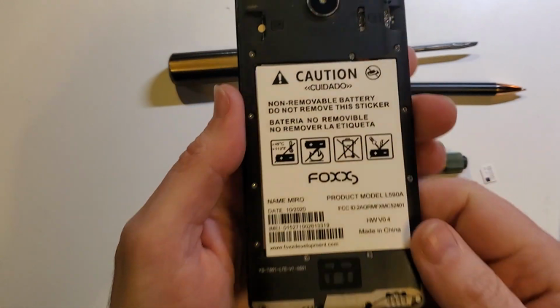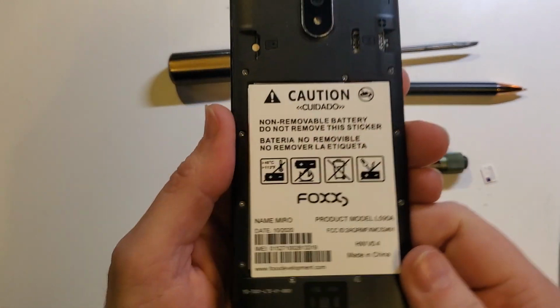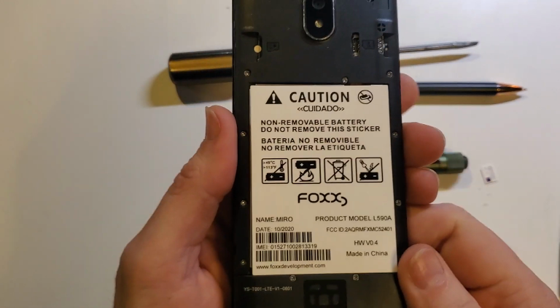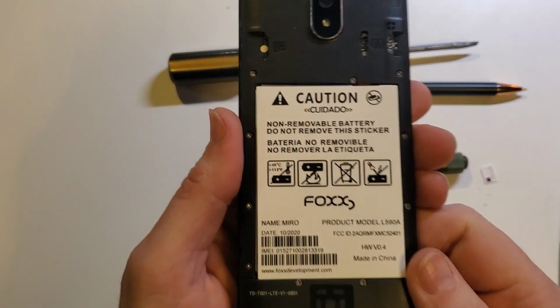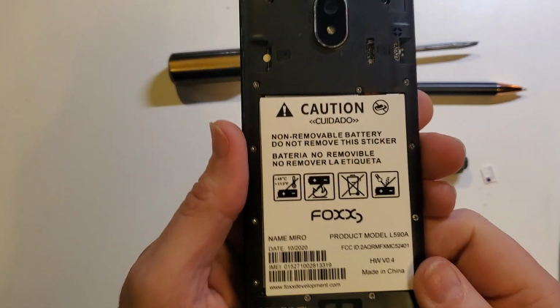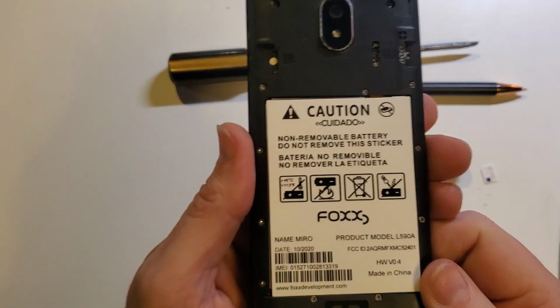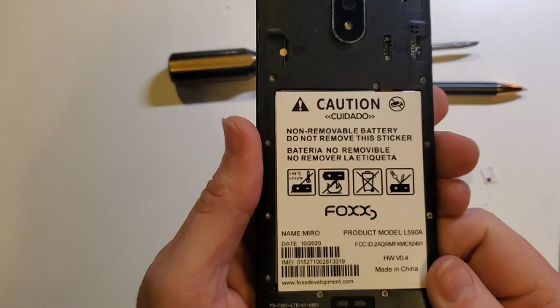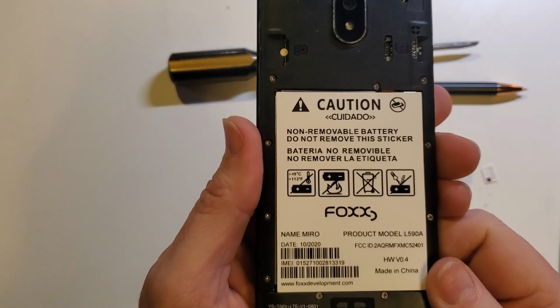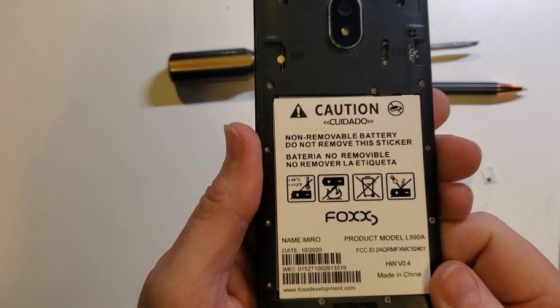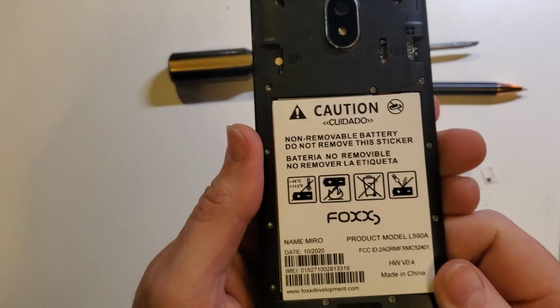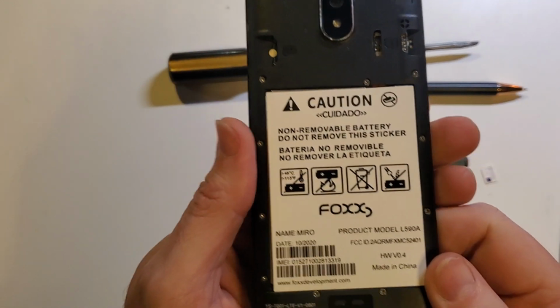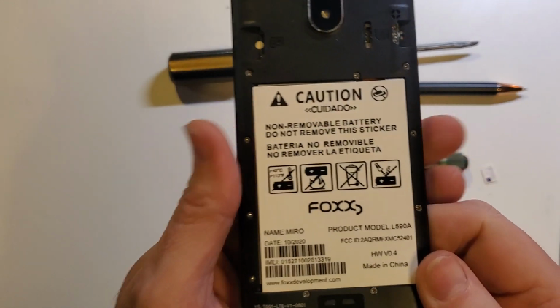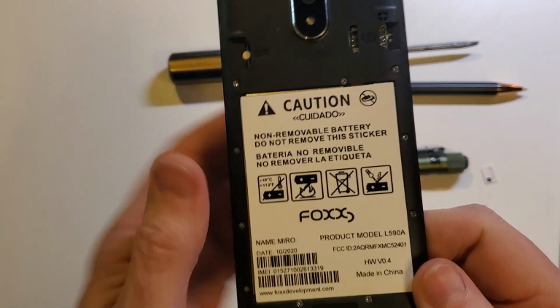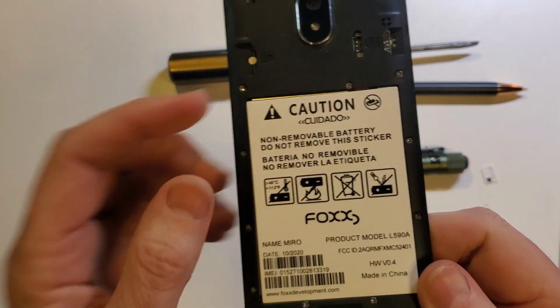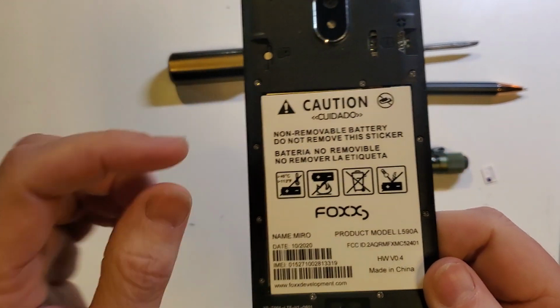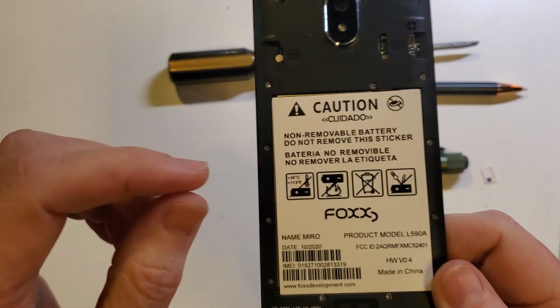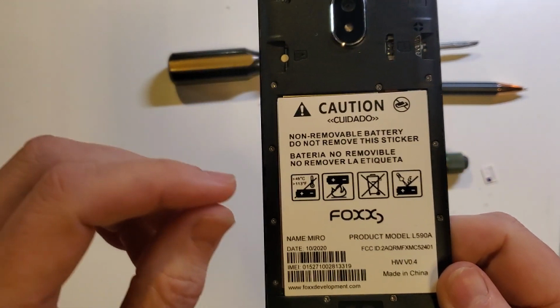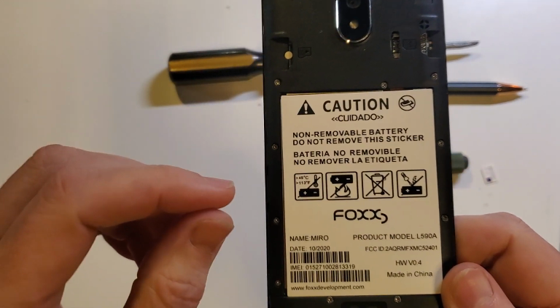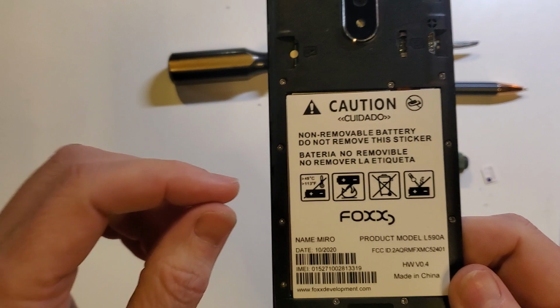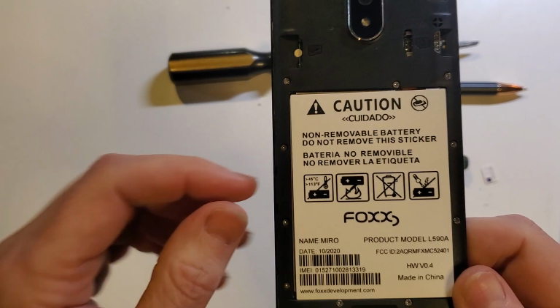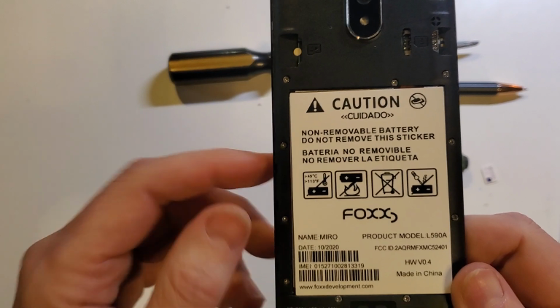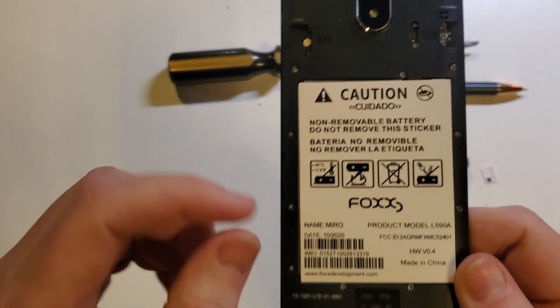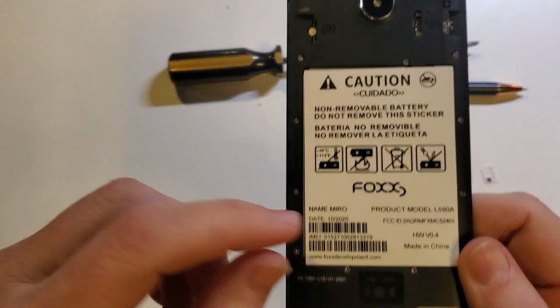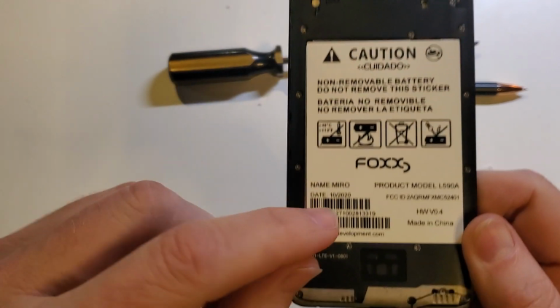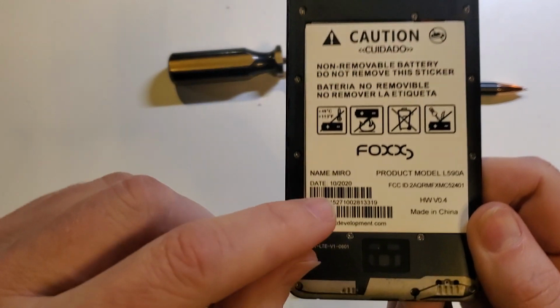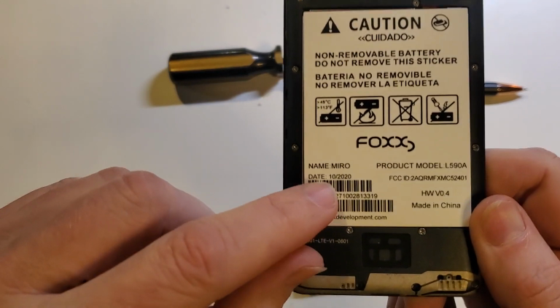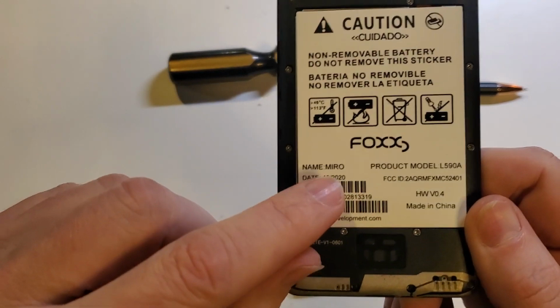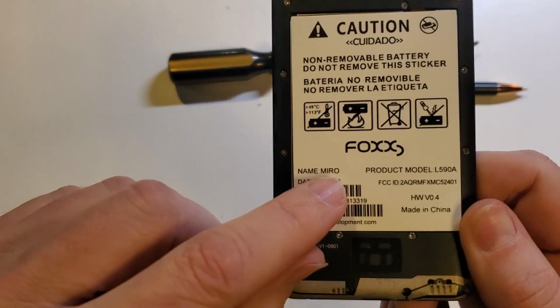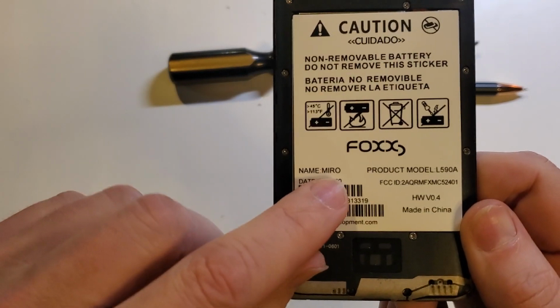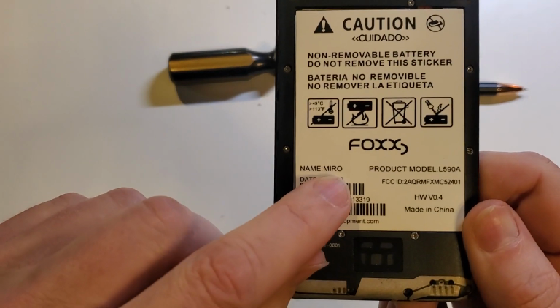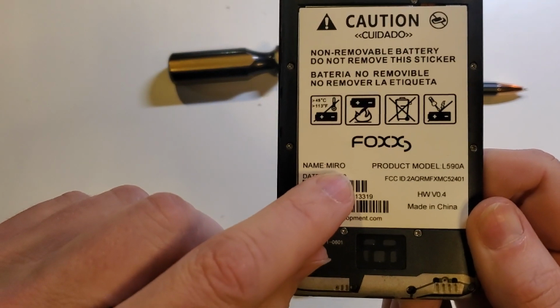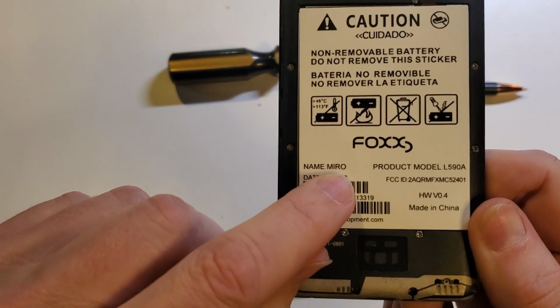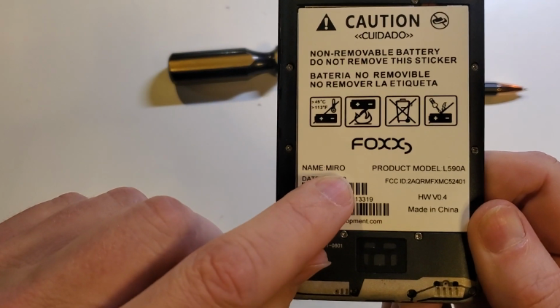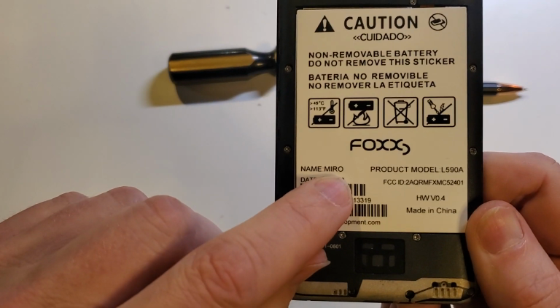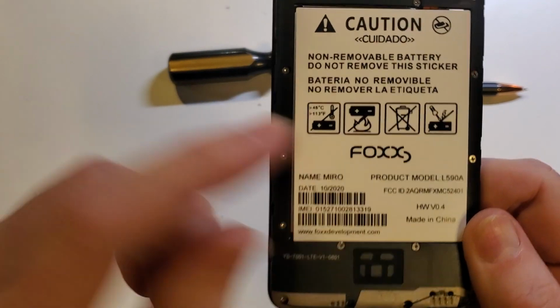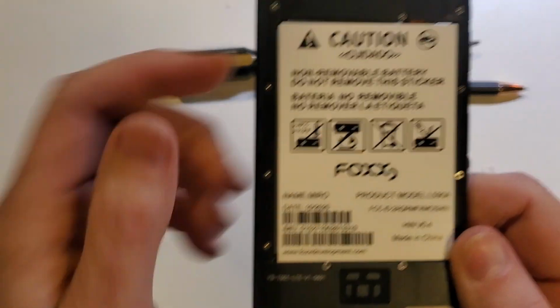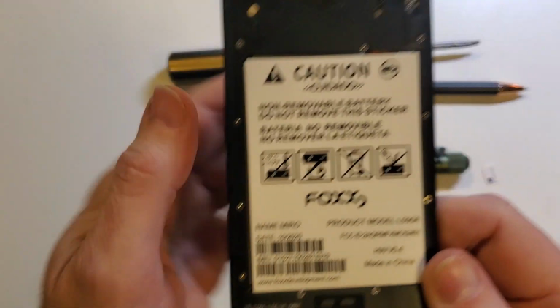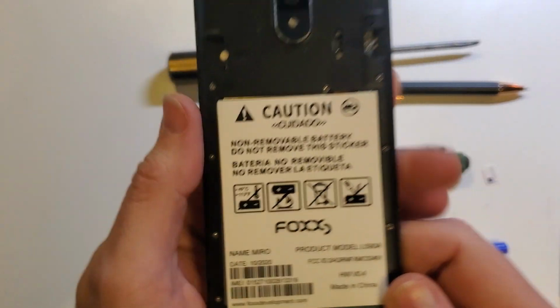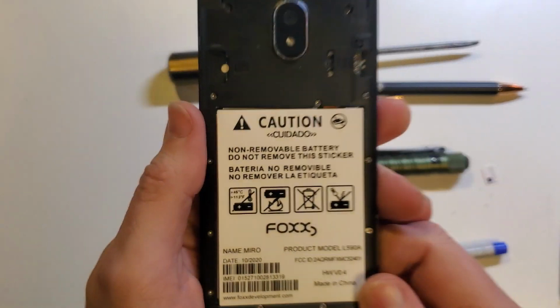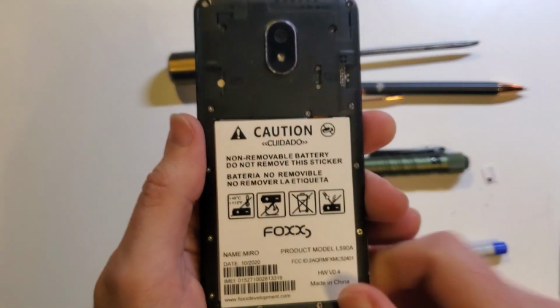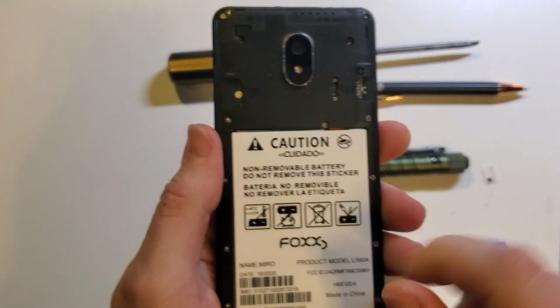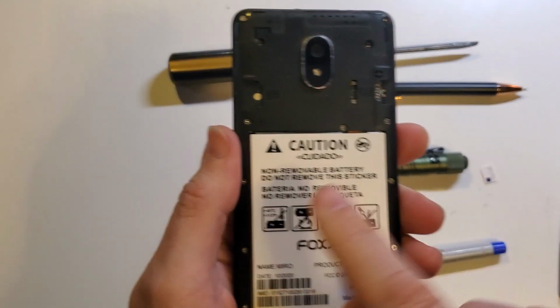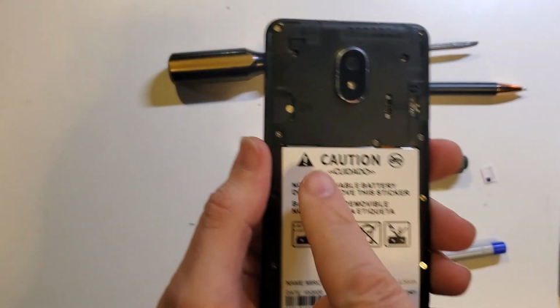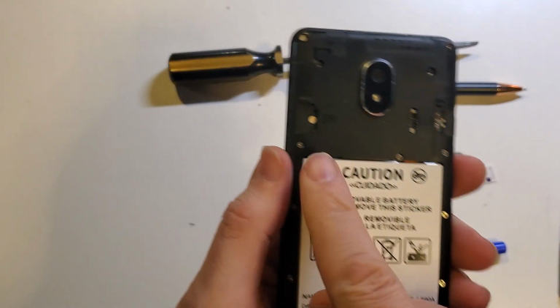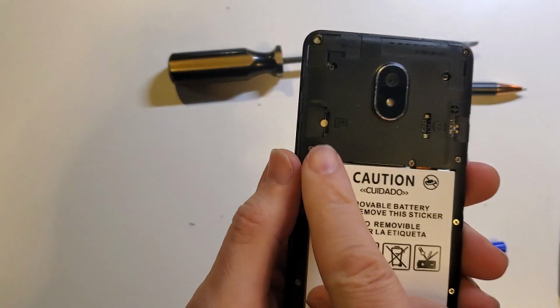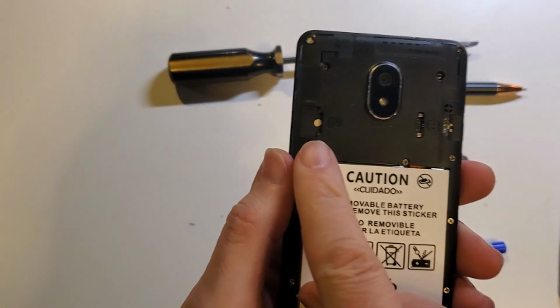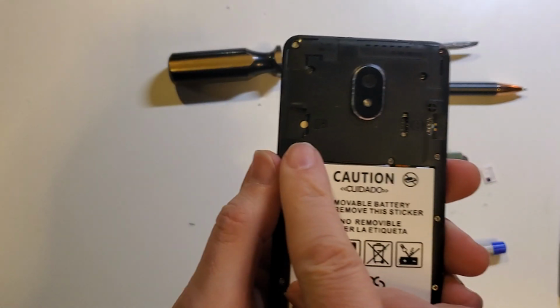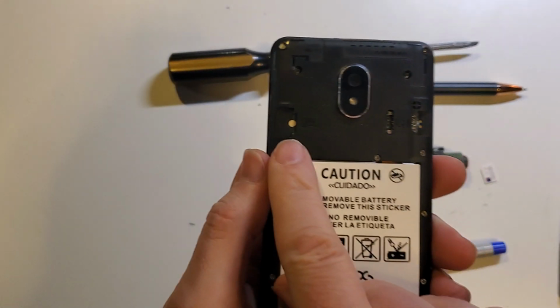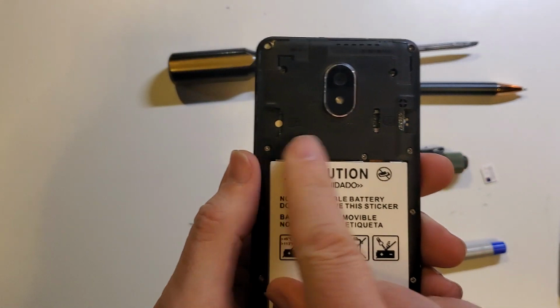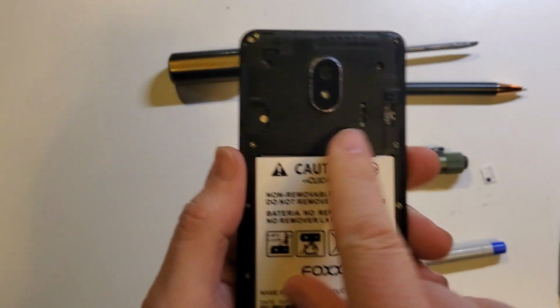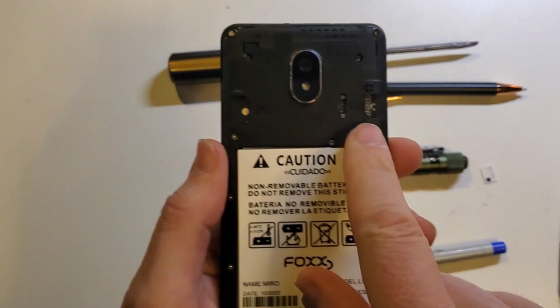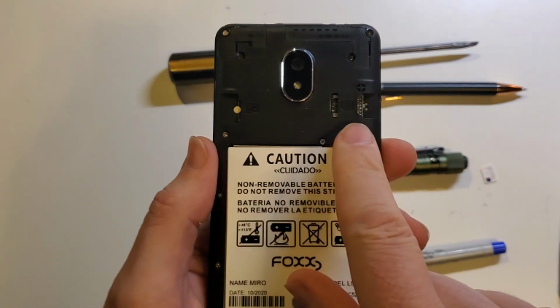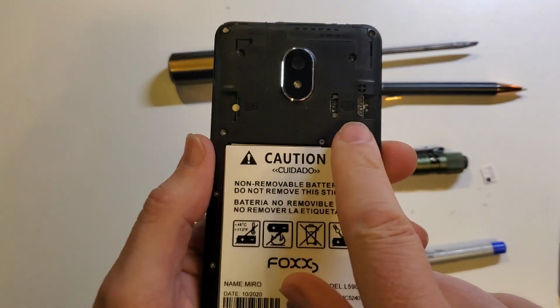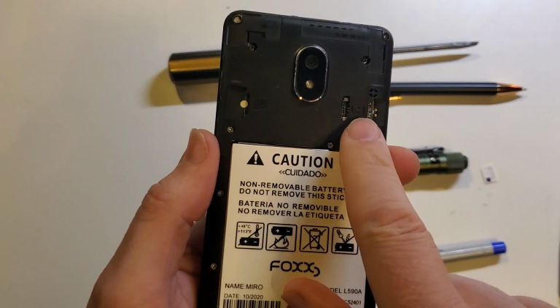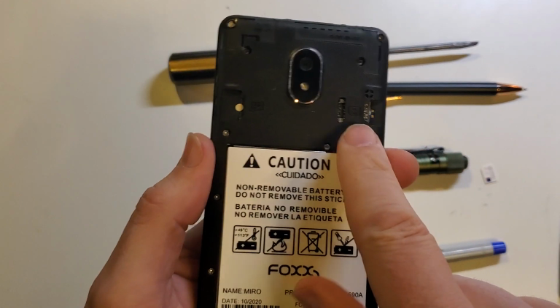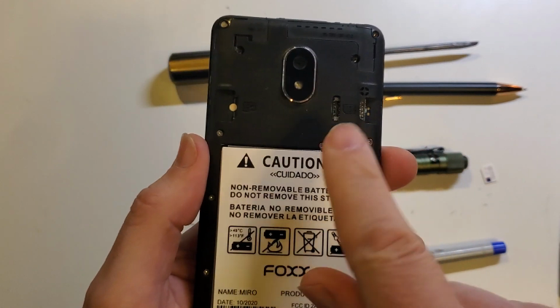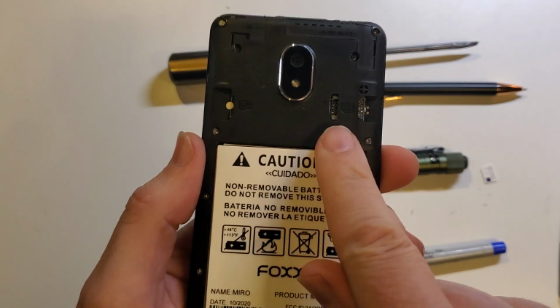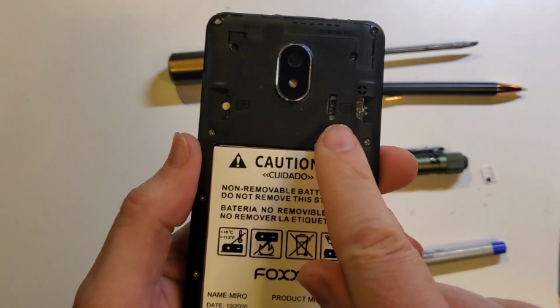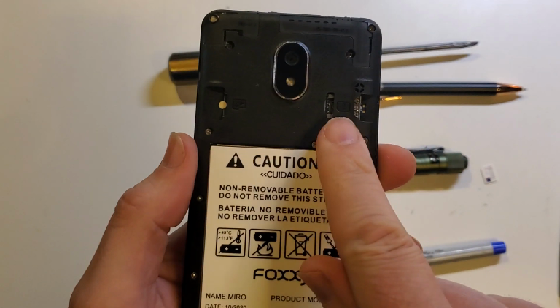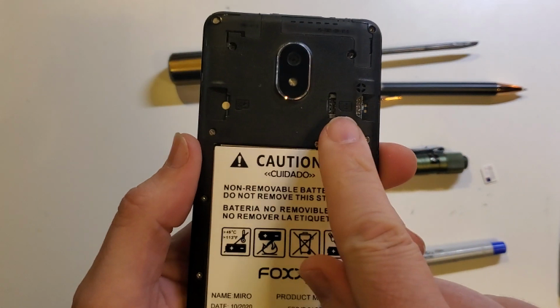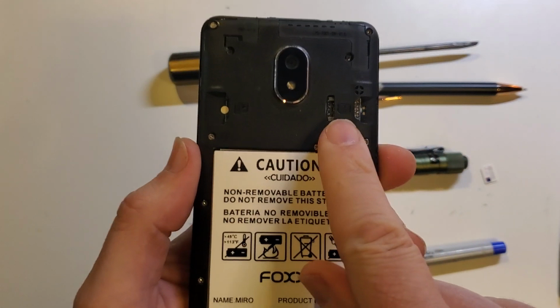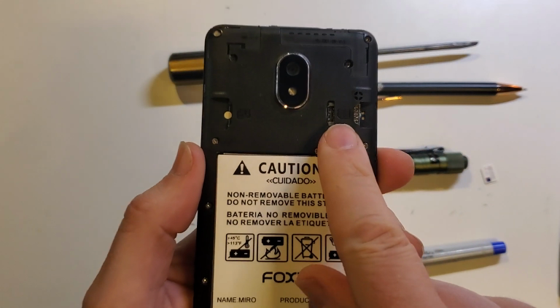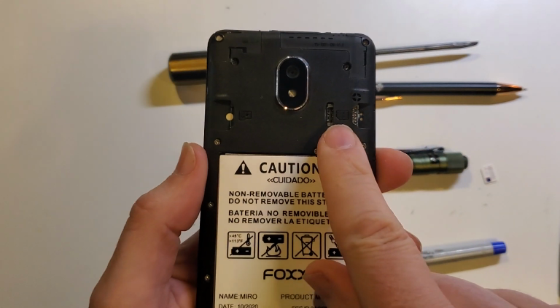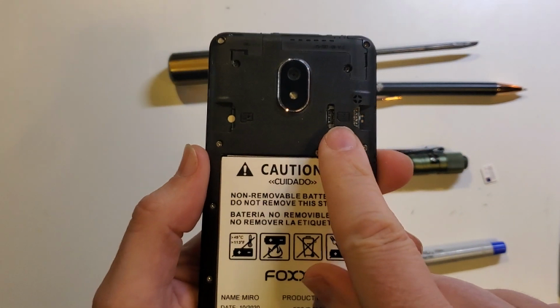Now that we have the back off of our Fox Miro, let's look where the SIM chip goes. It goes on this side.